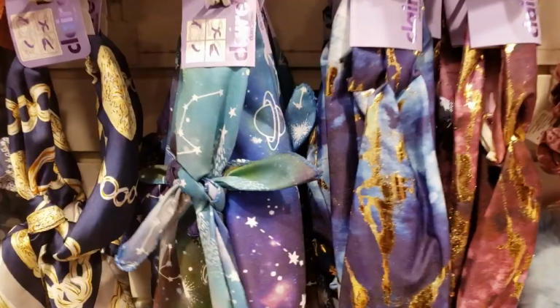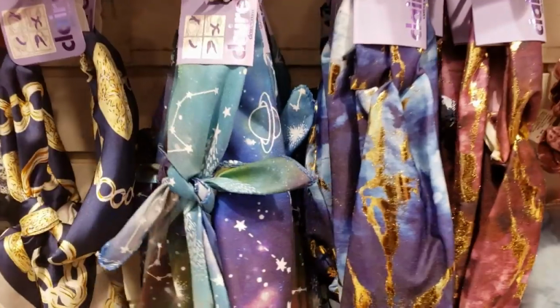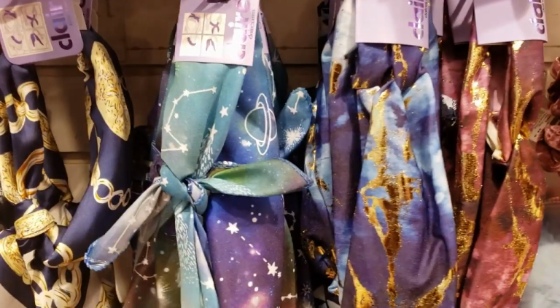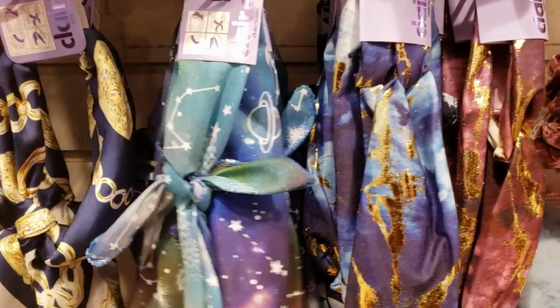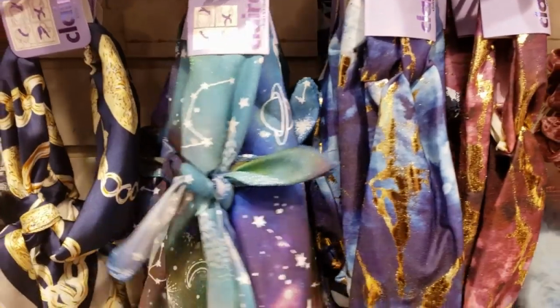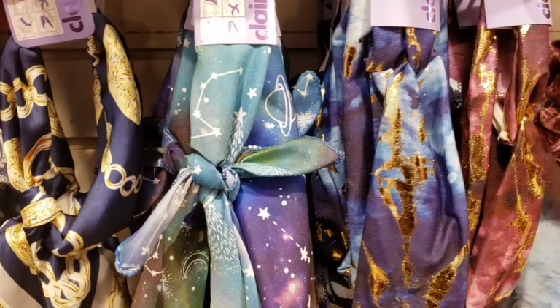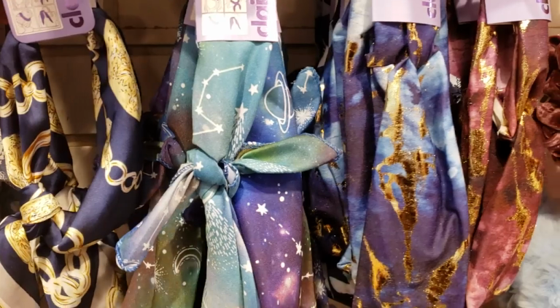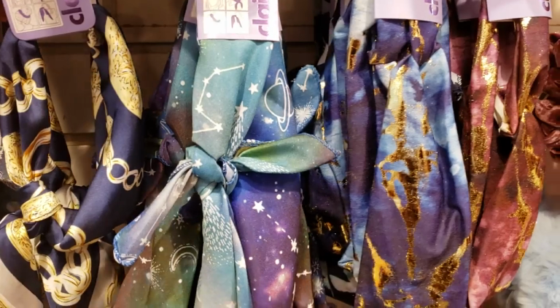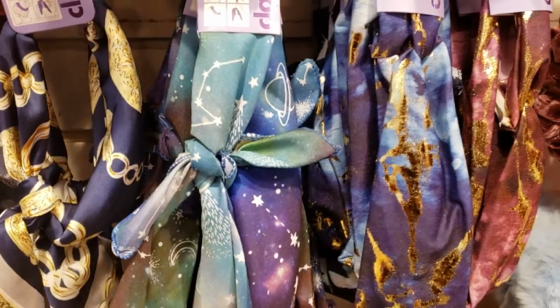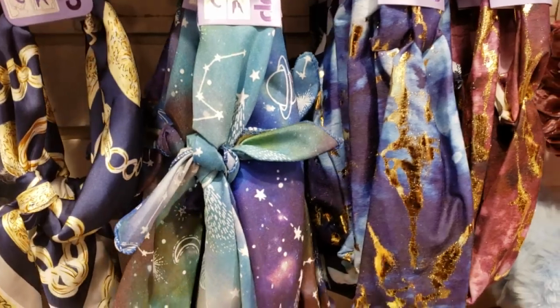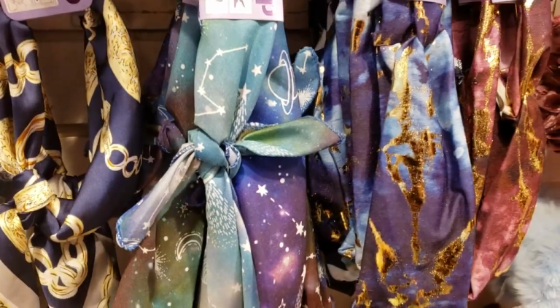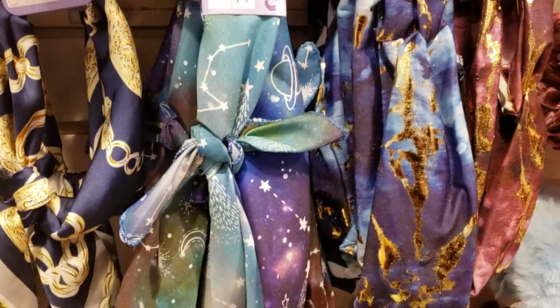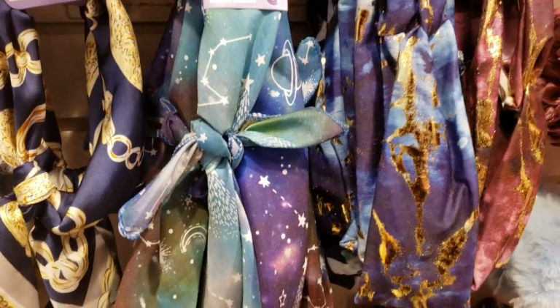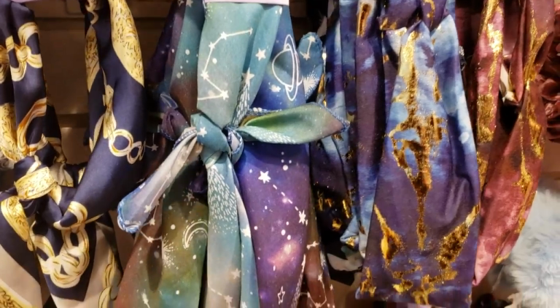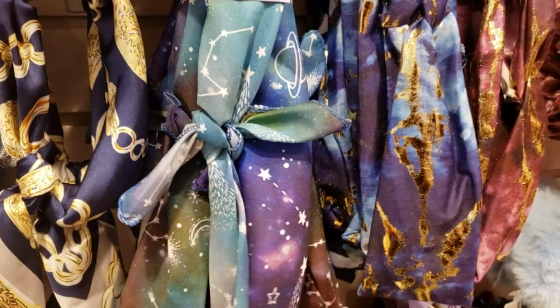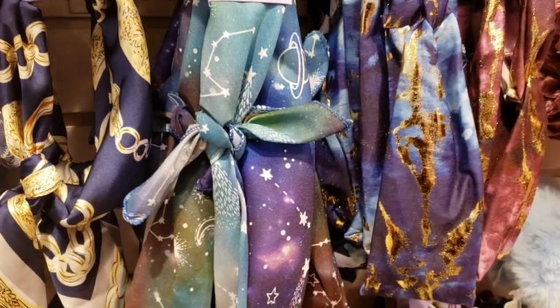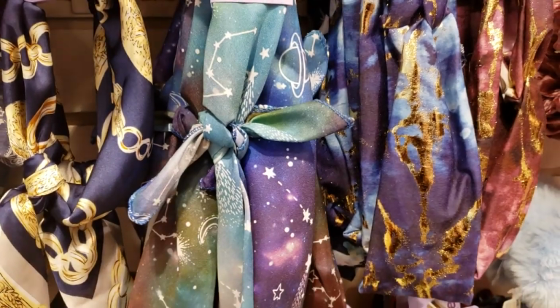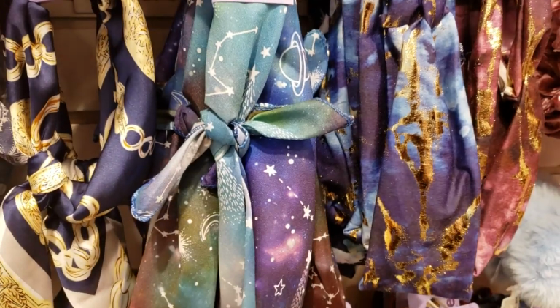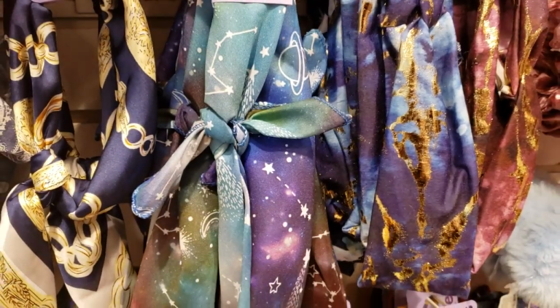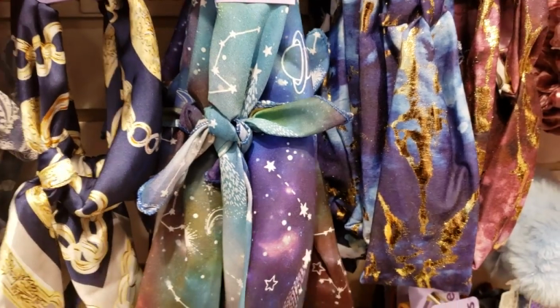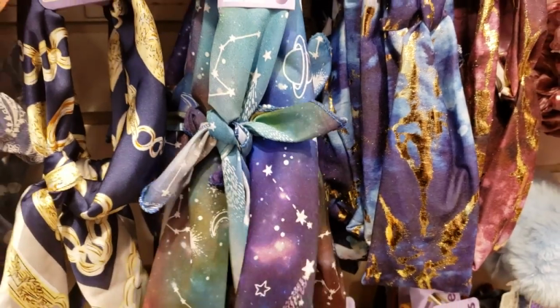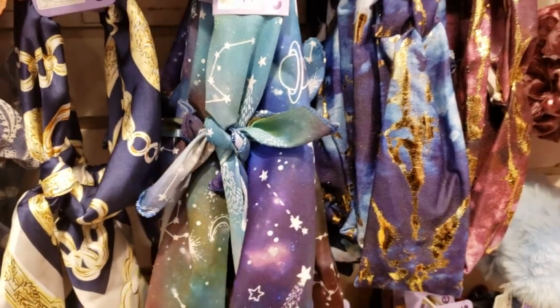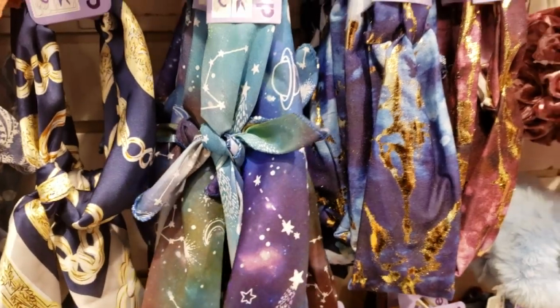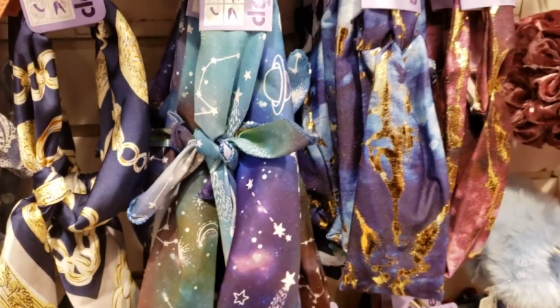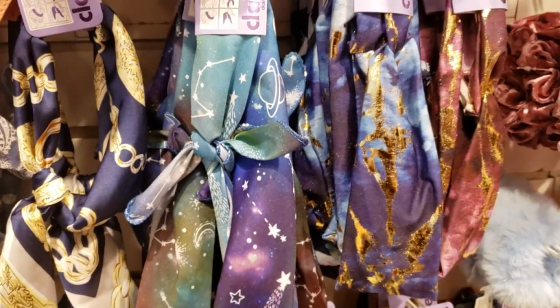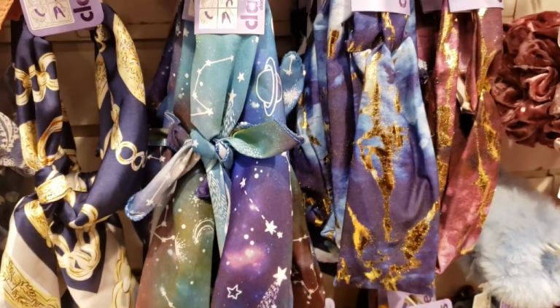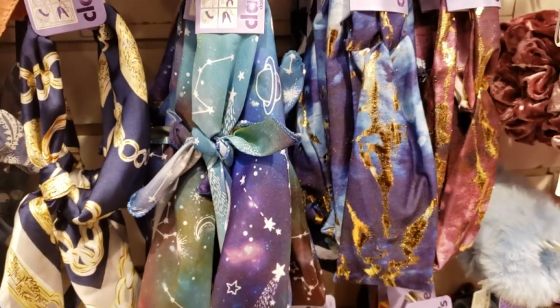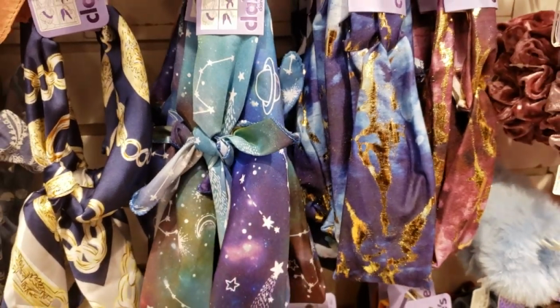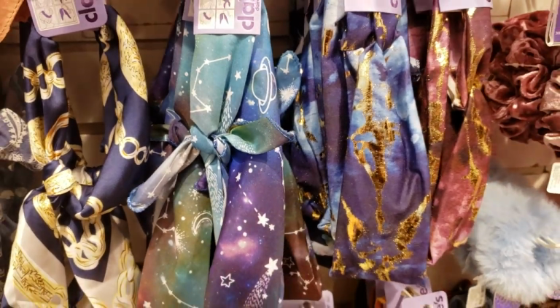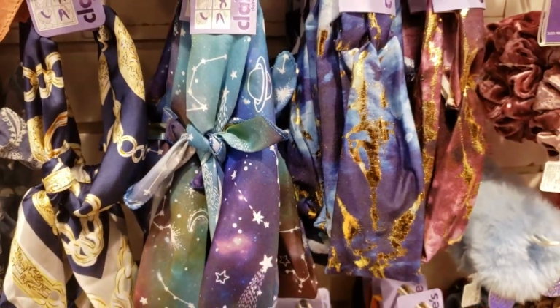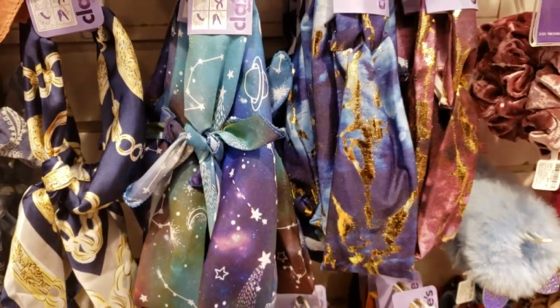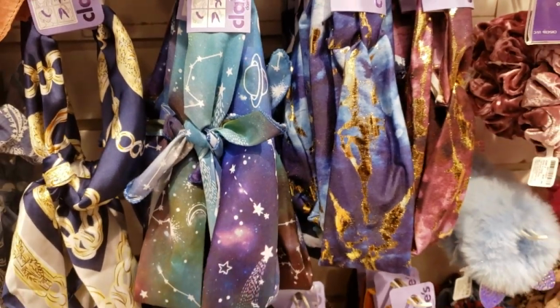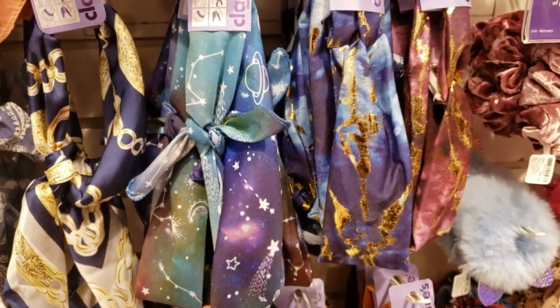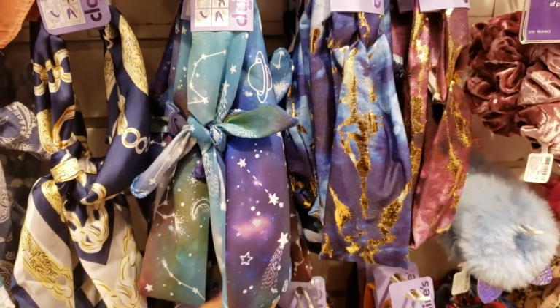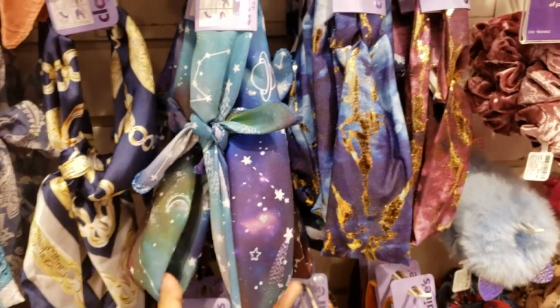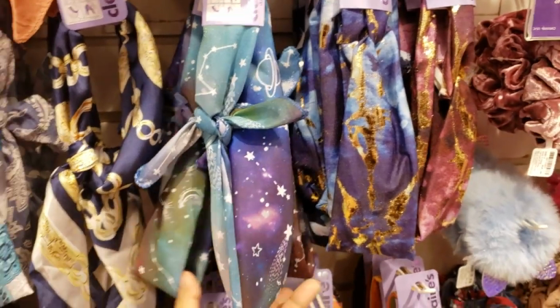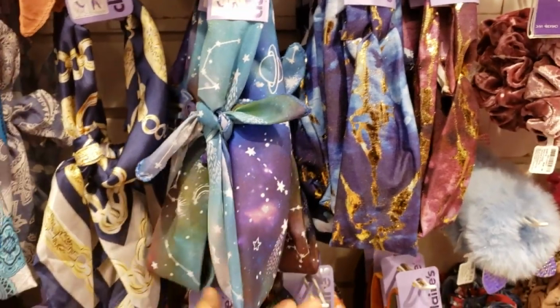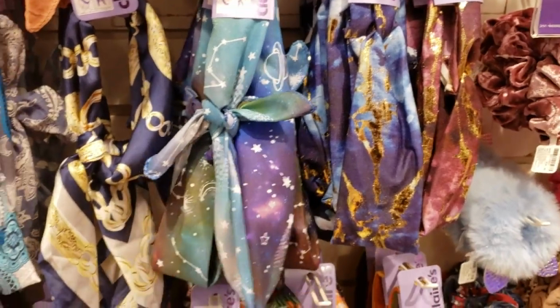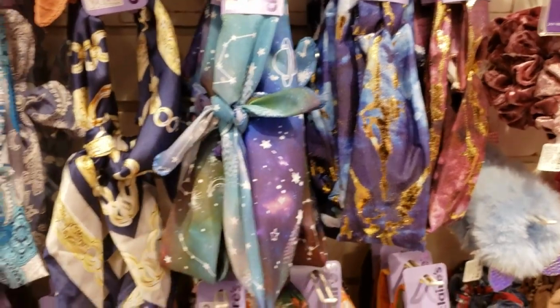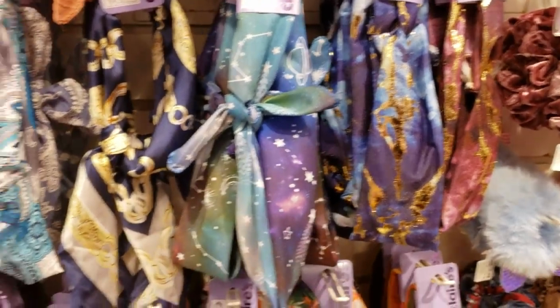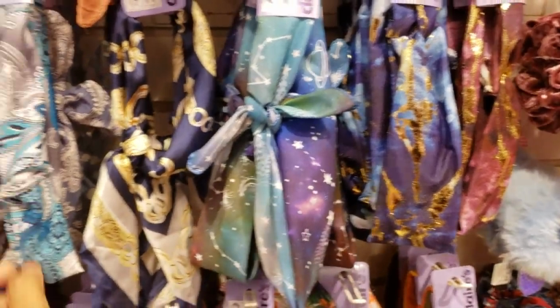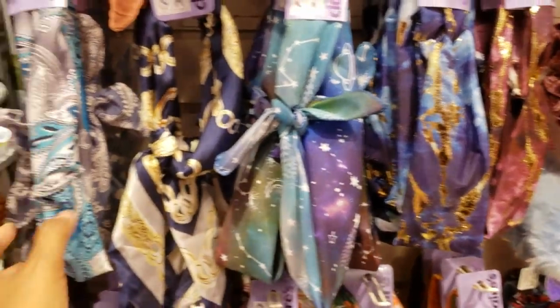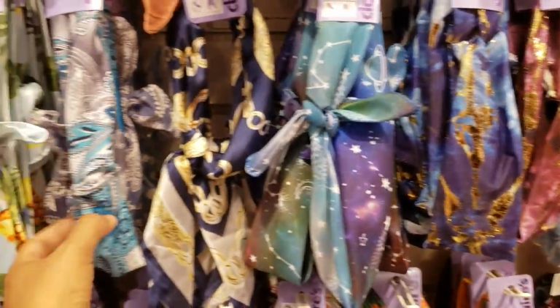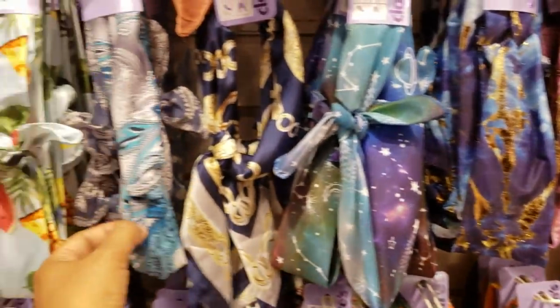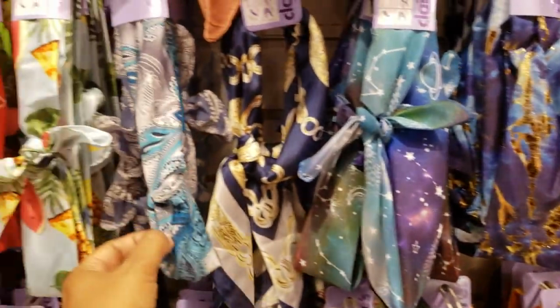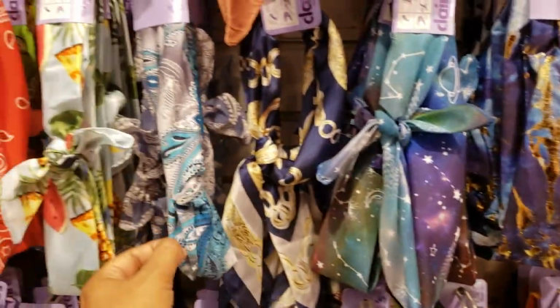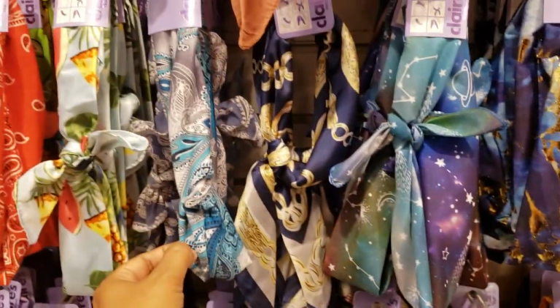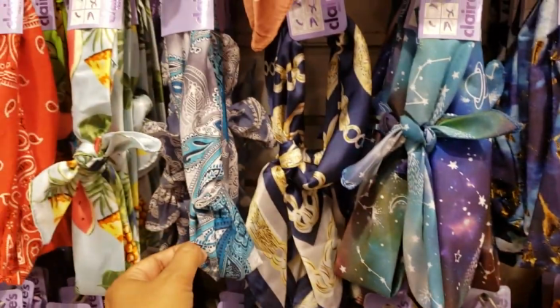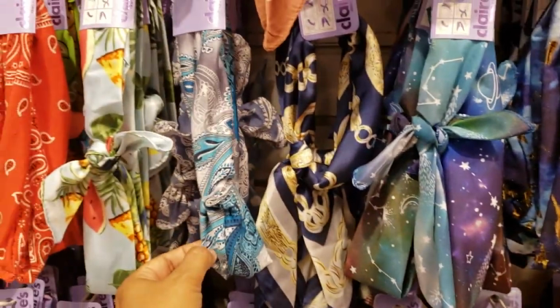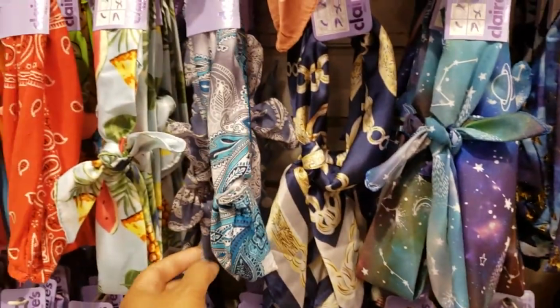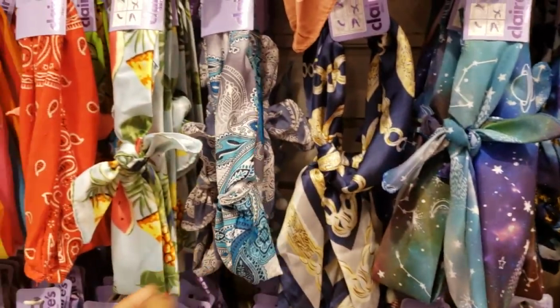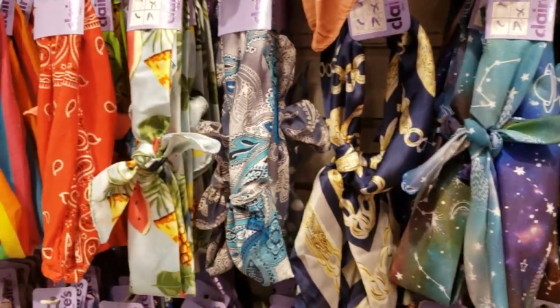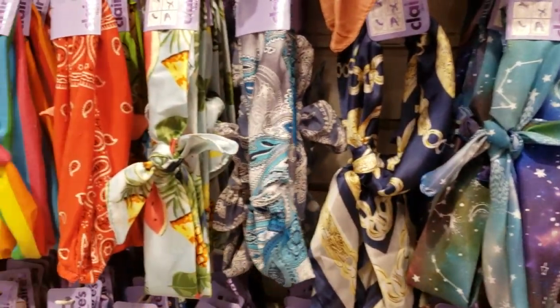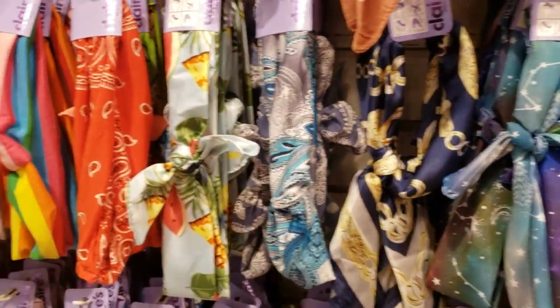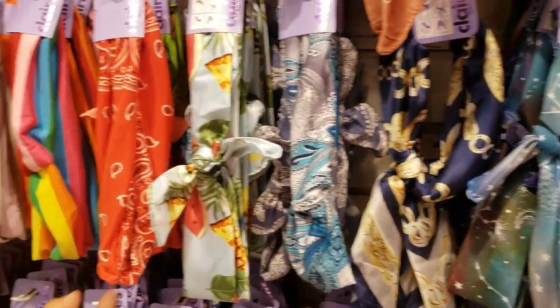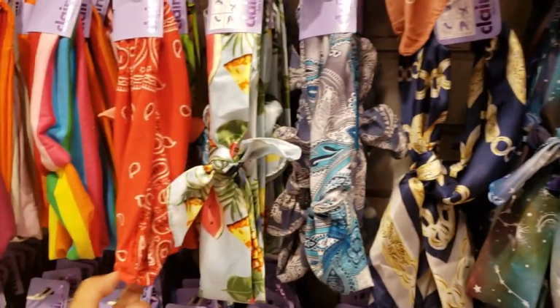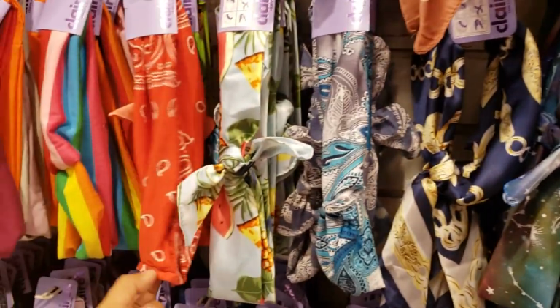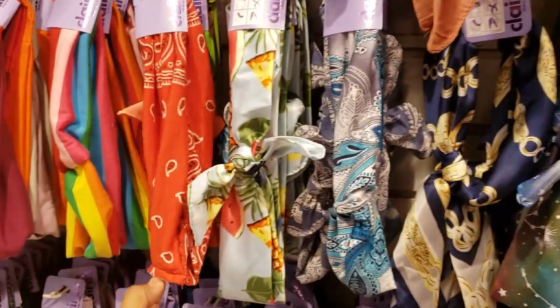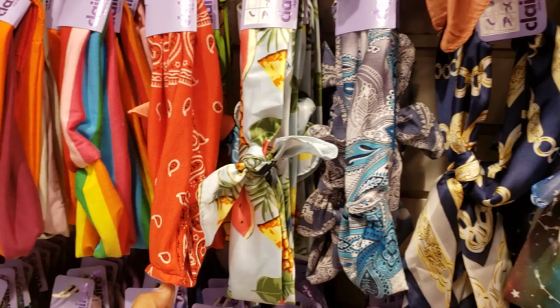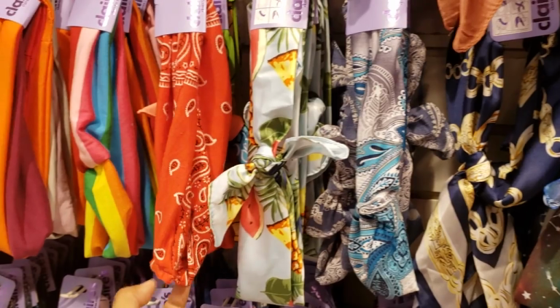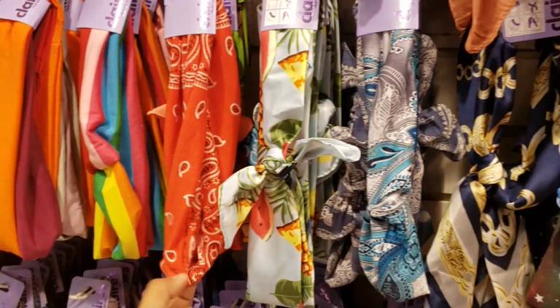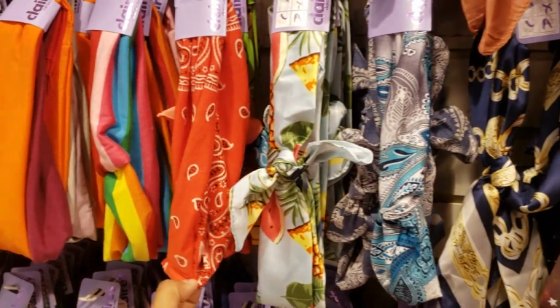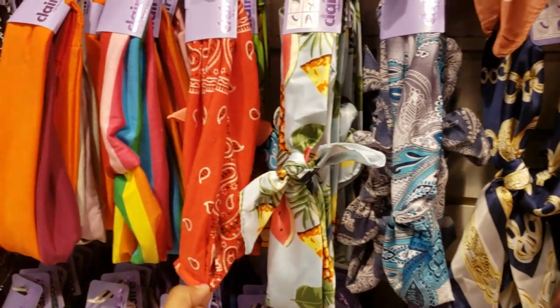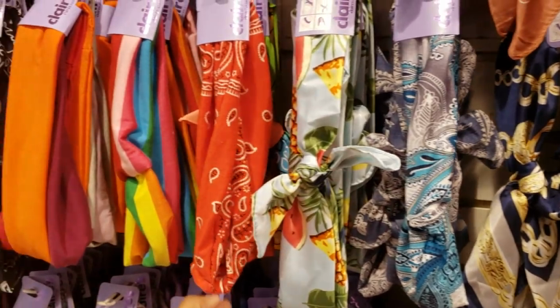The head wraps are going to be $5.99 — they've got a cute space one and multiple patterns.